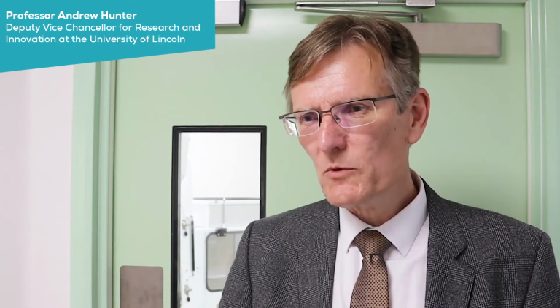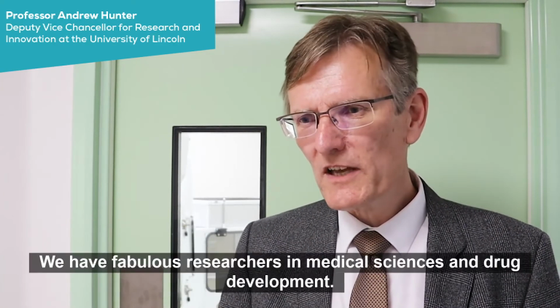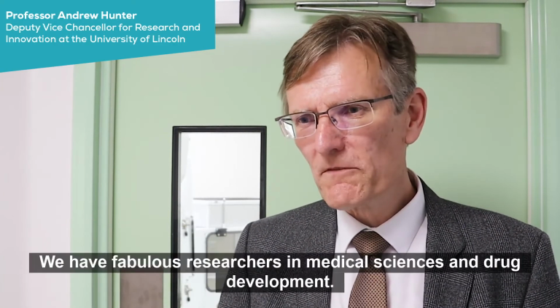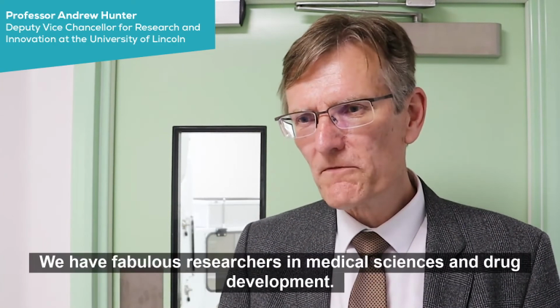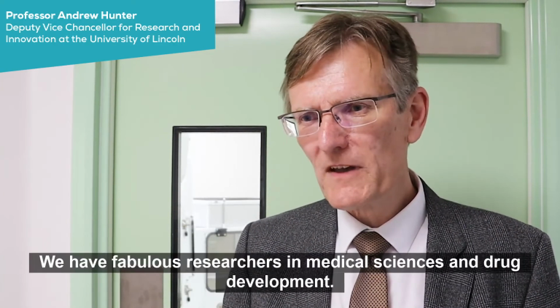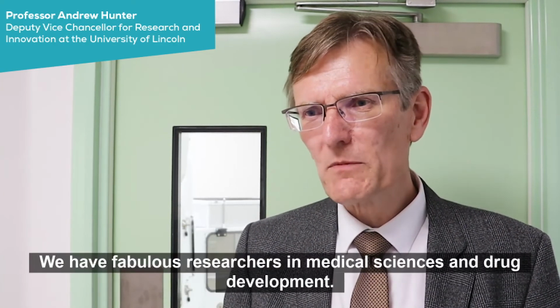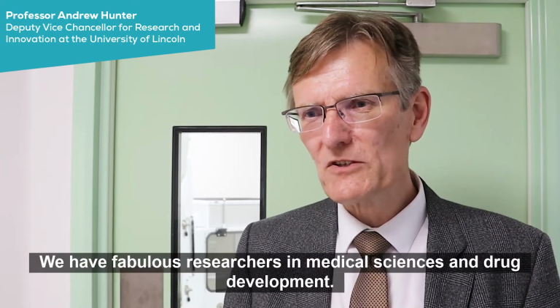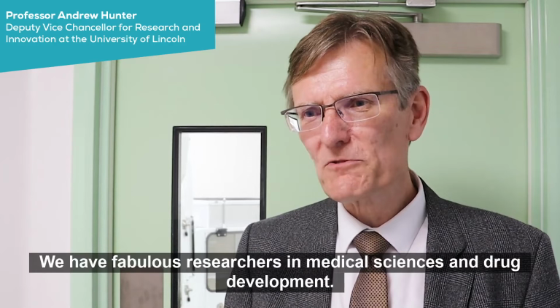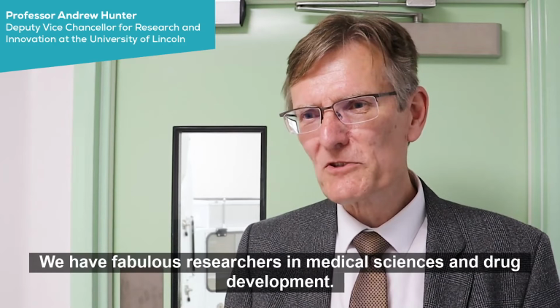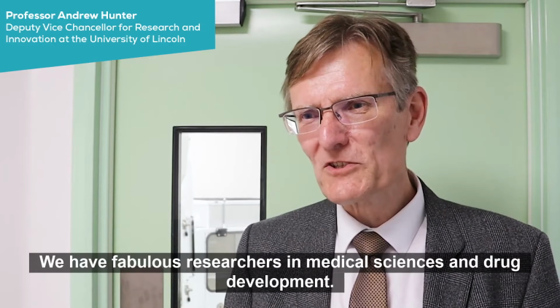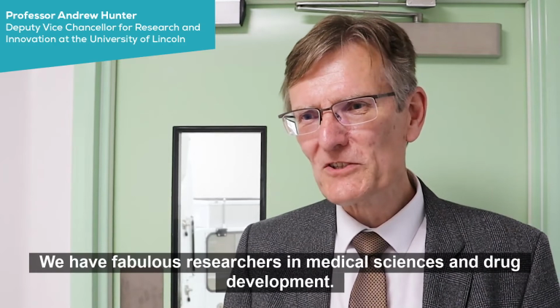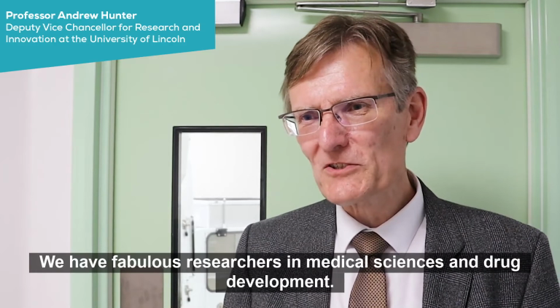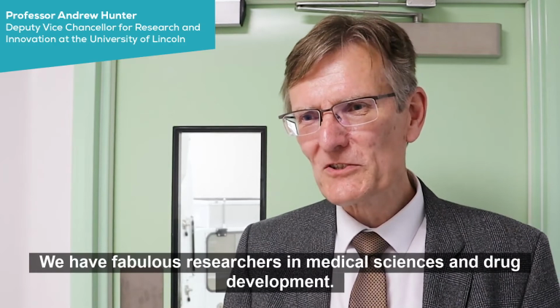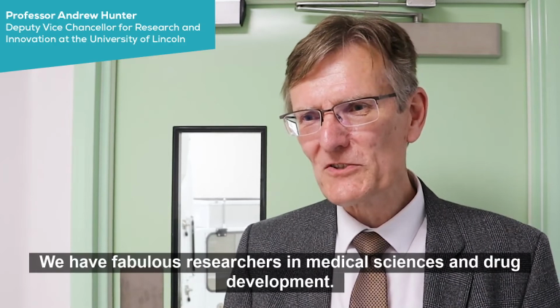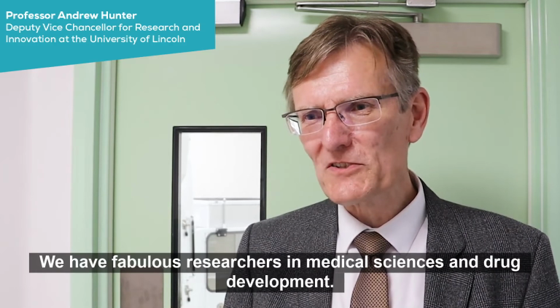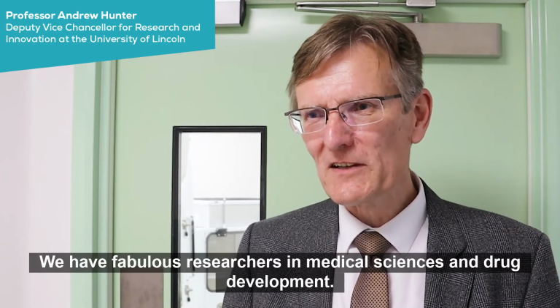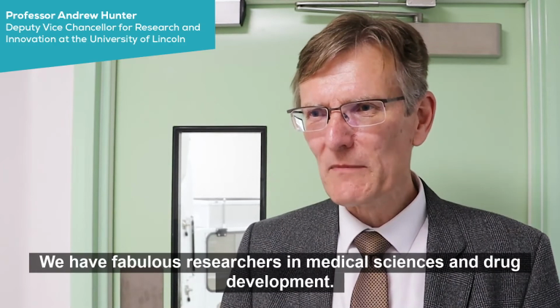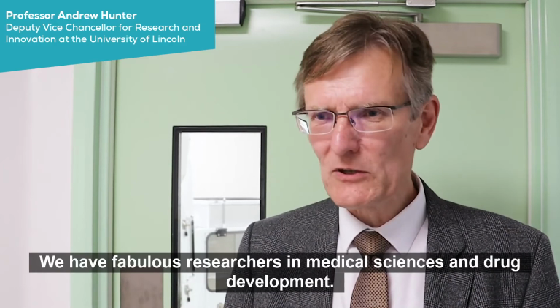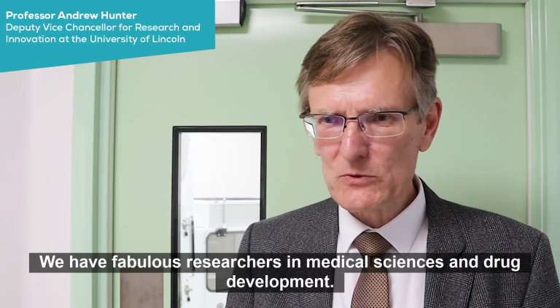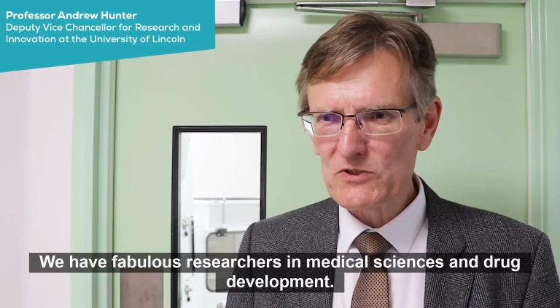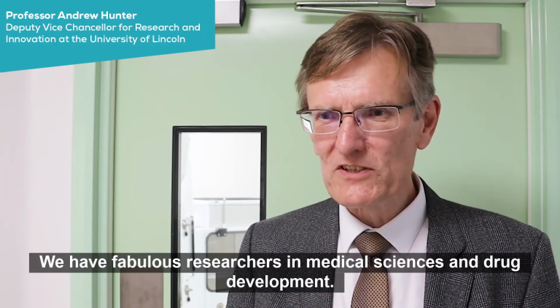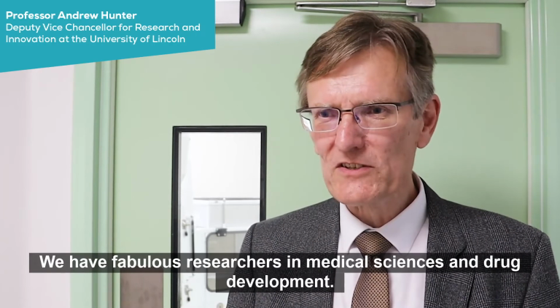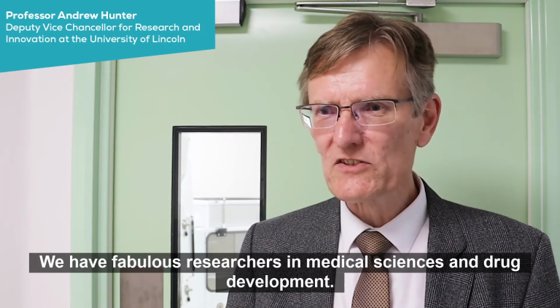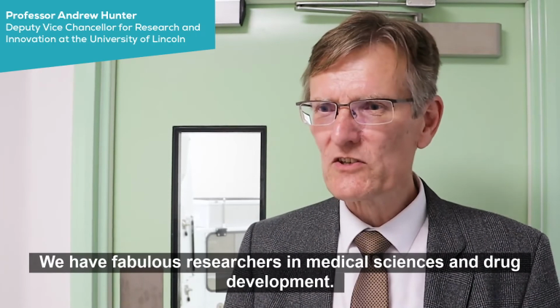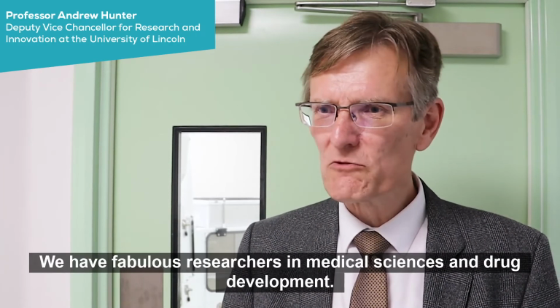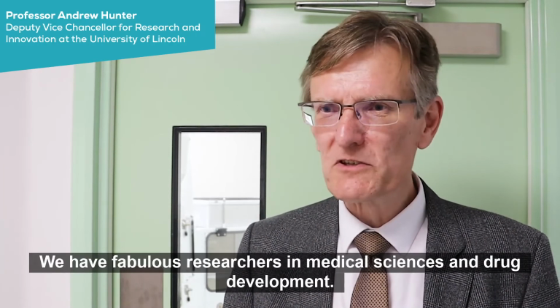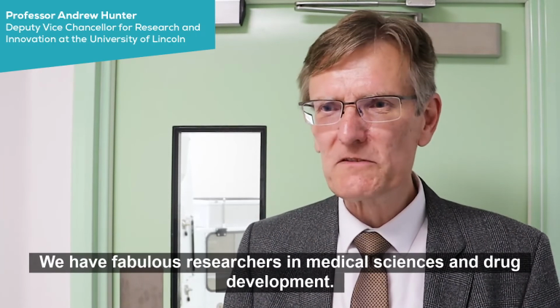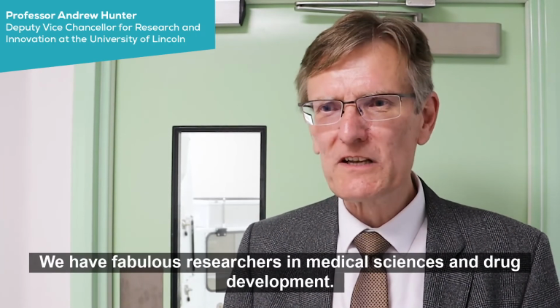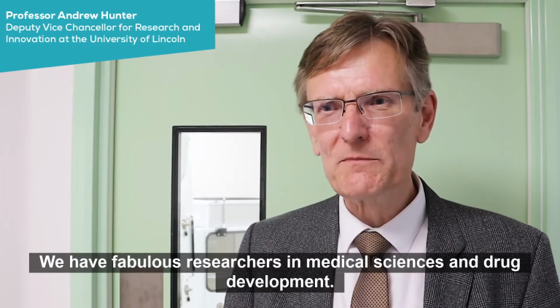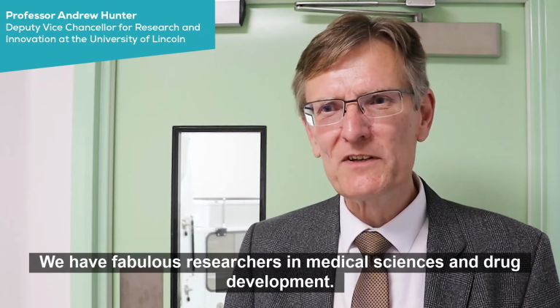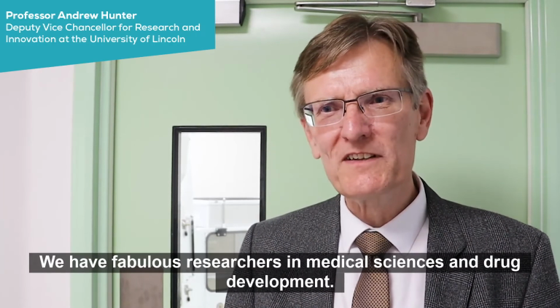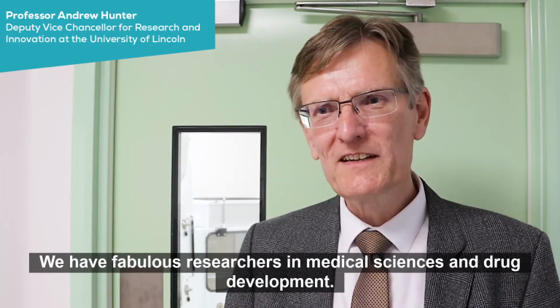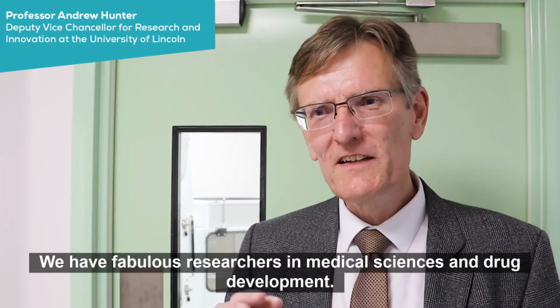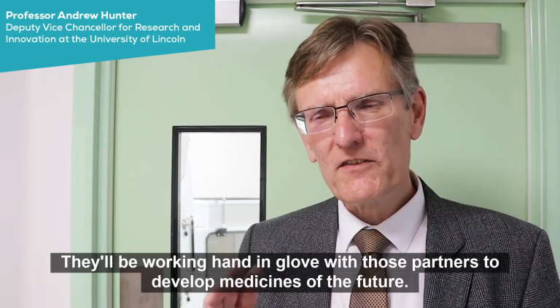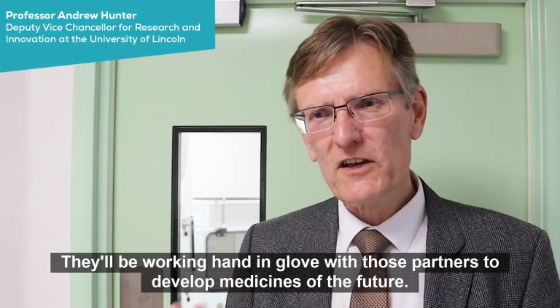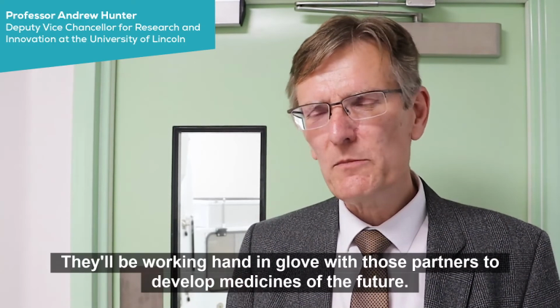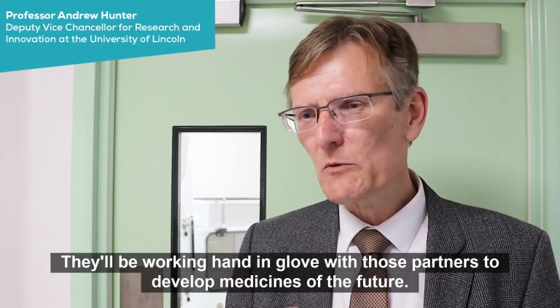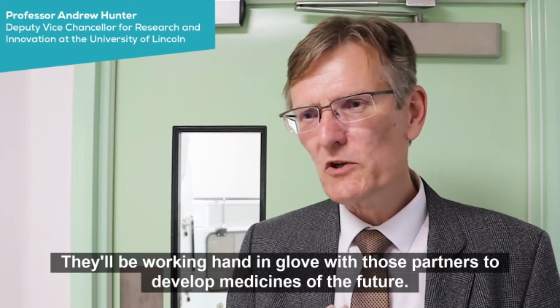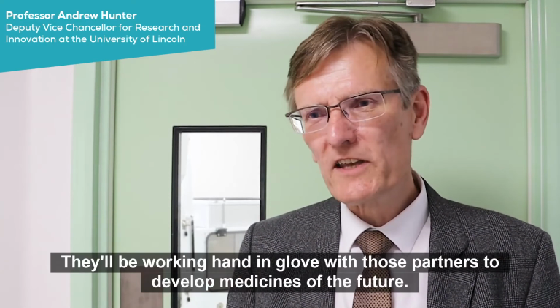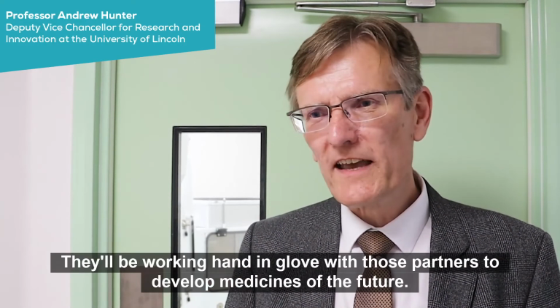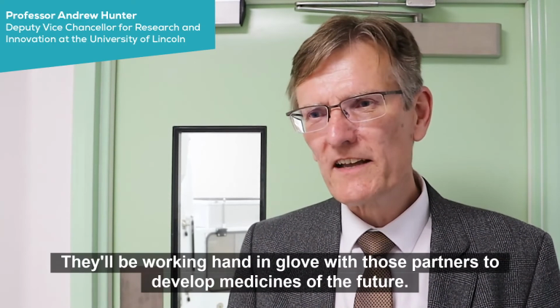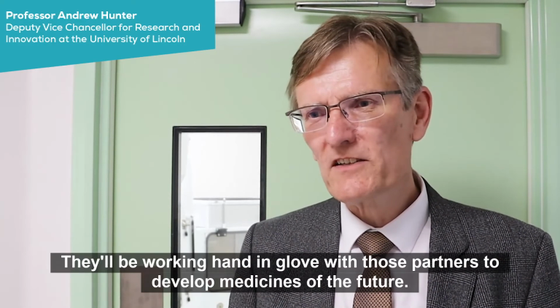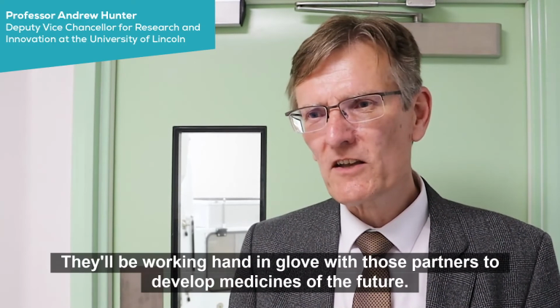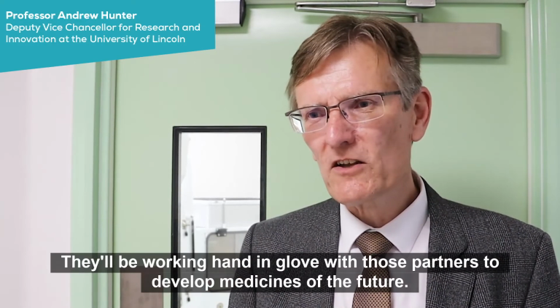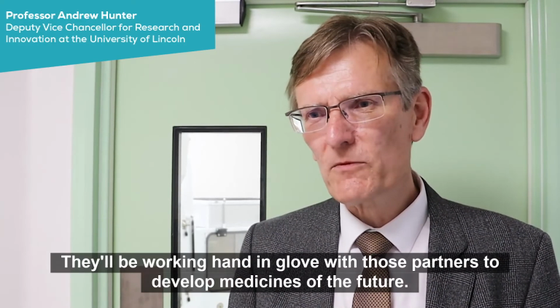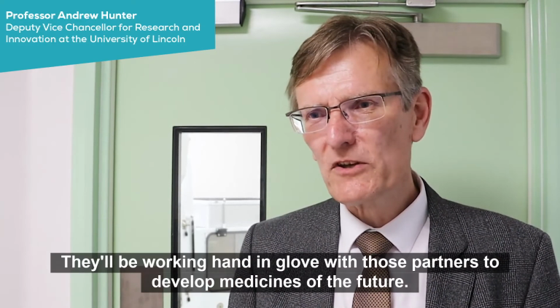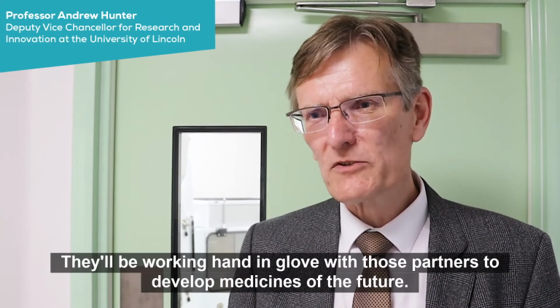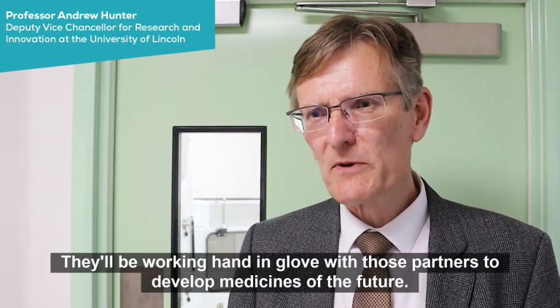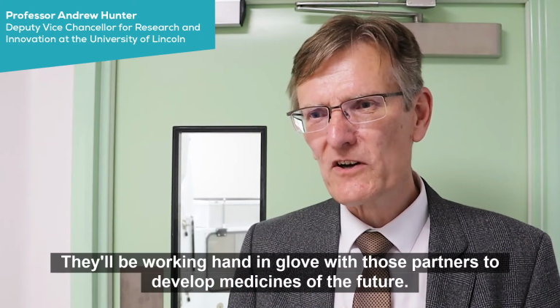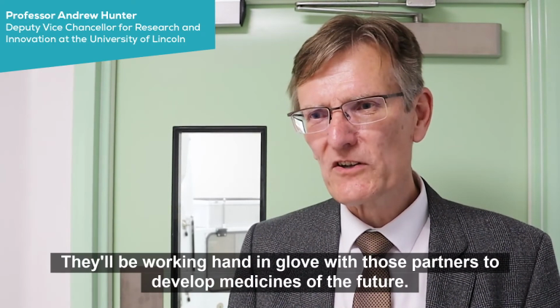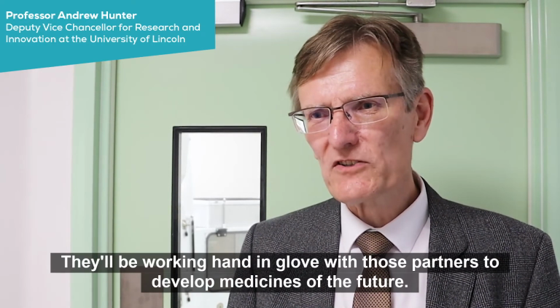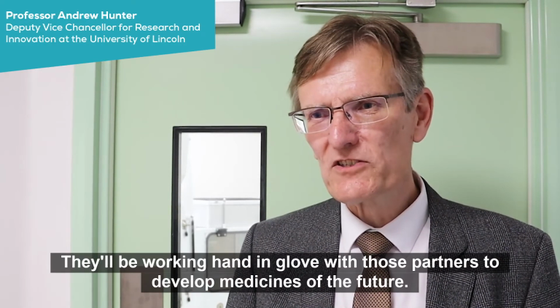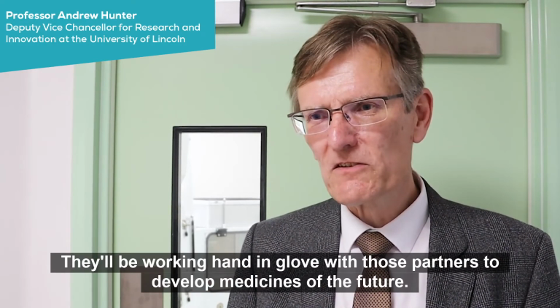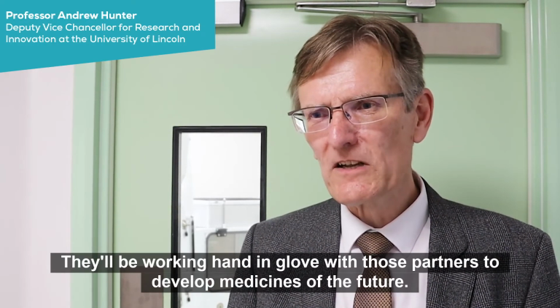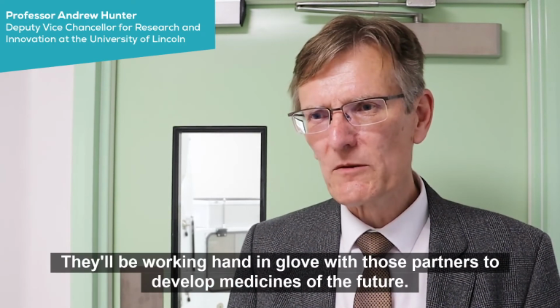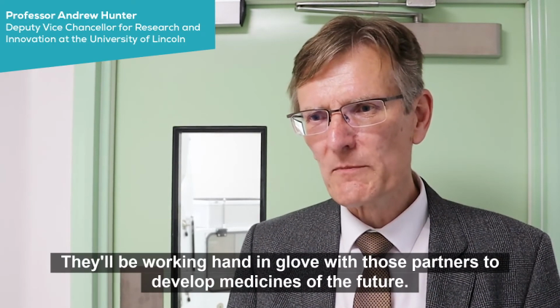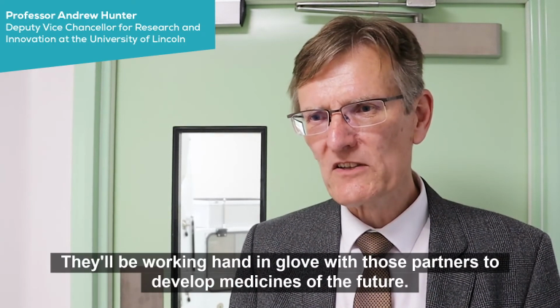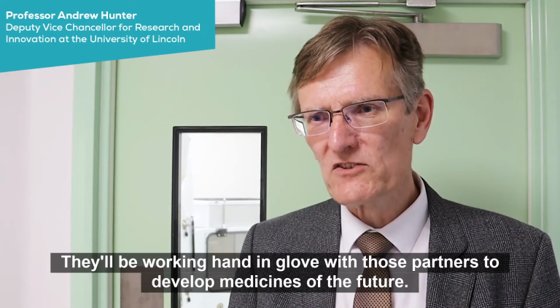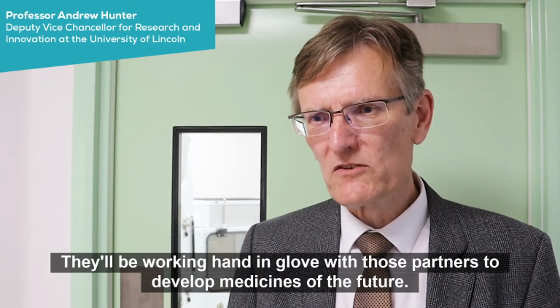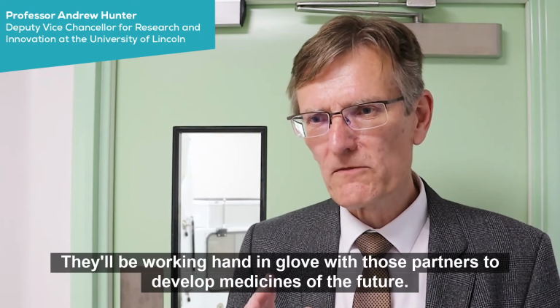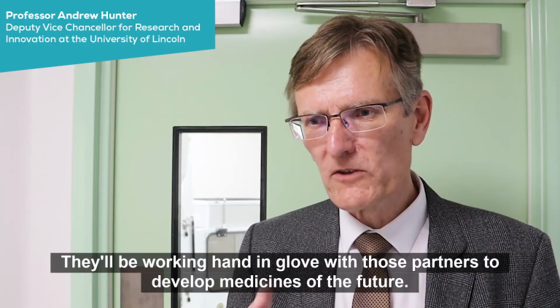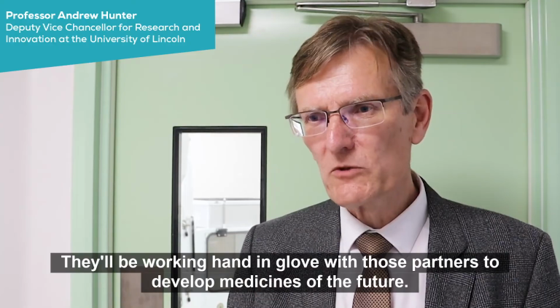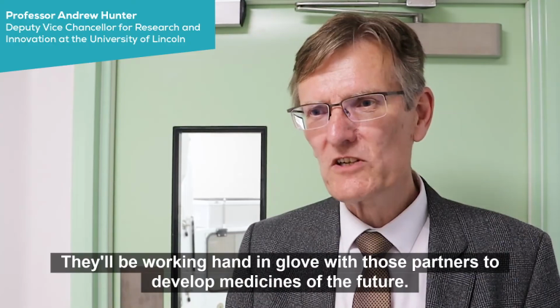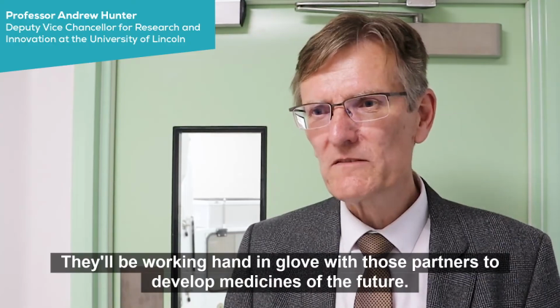We have fabulous researchers in medical sciences and drug development. They'll be working hand in glove with those partners to develop the medicines of the future.